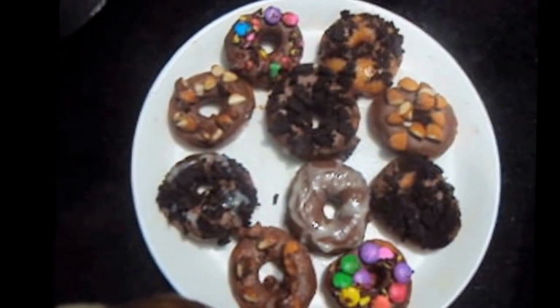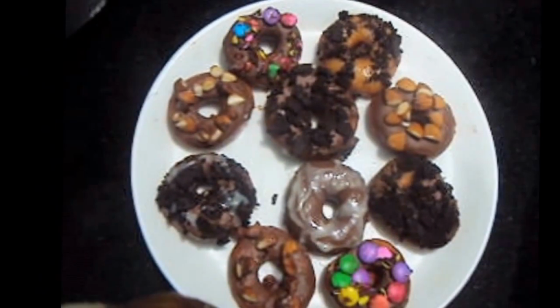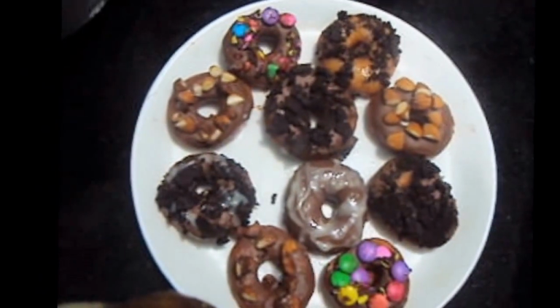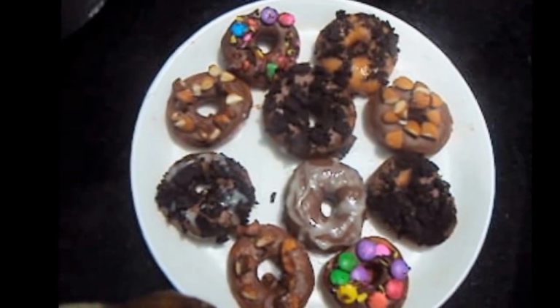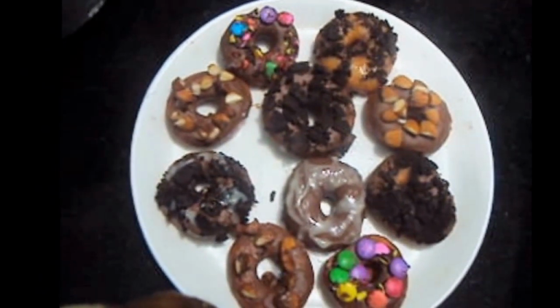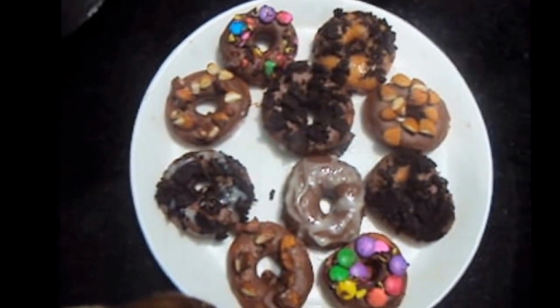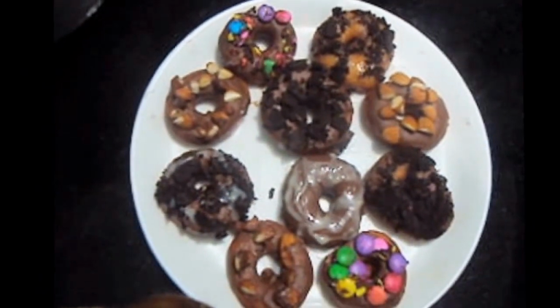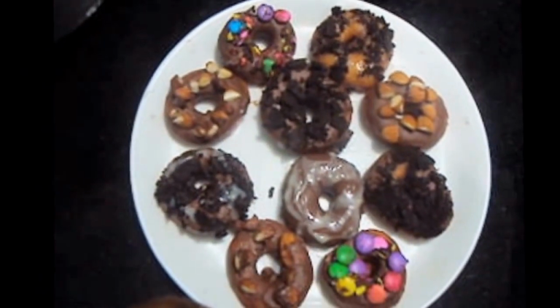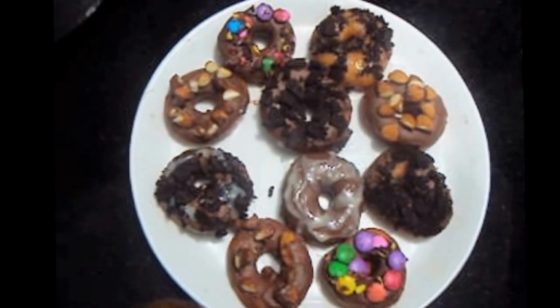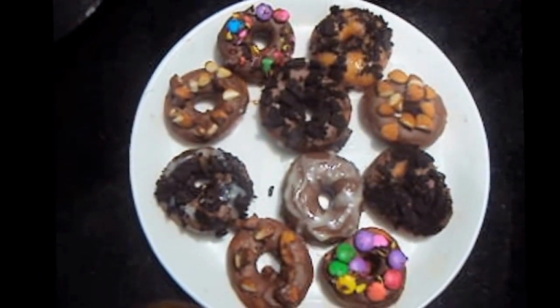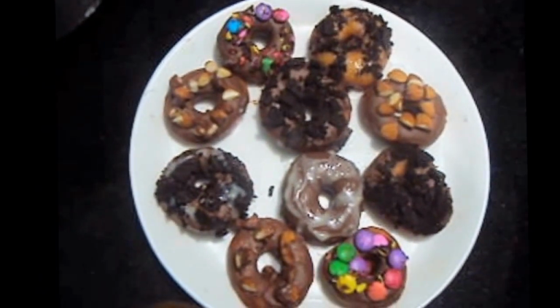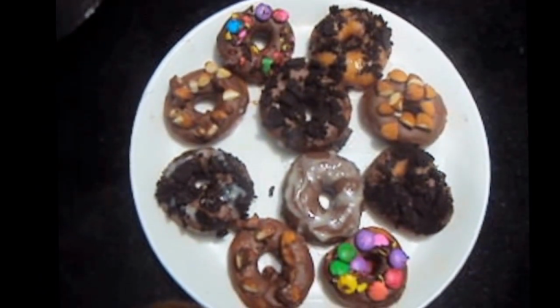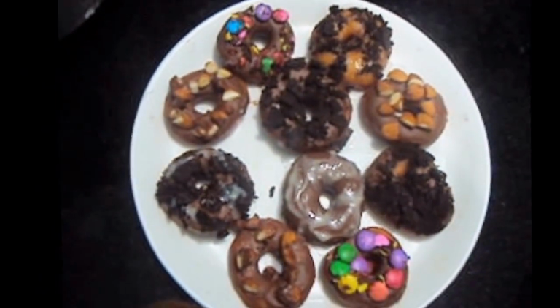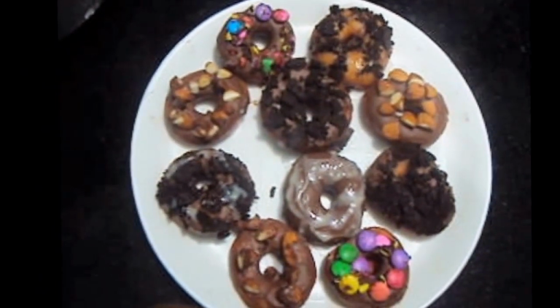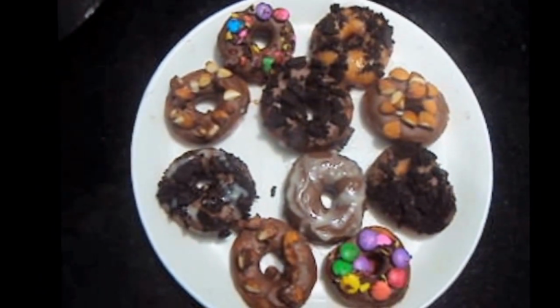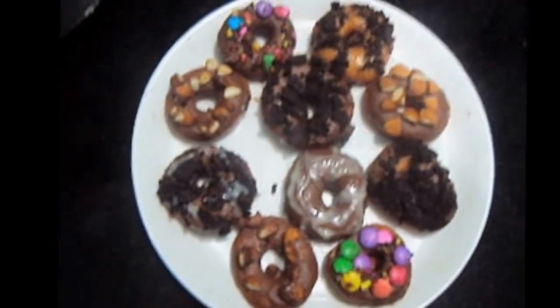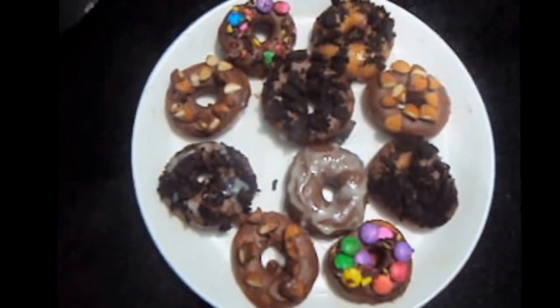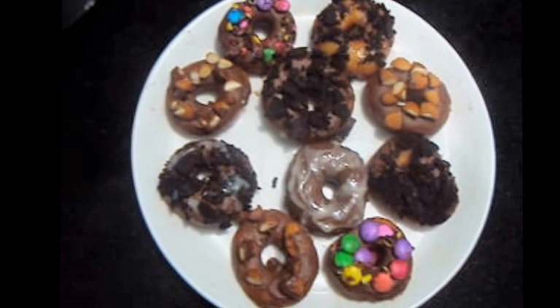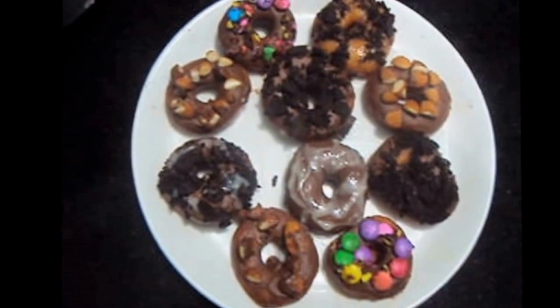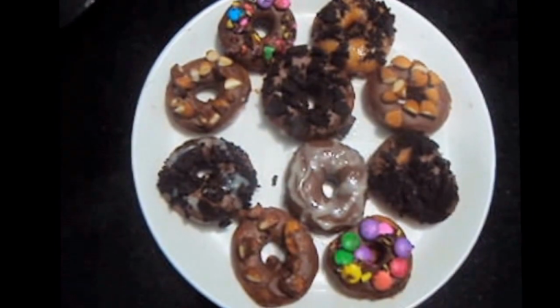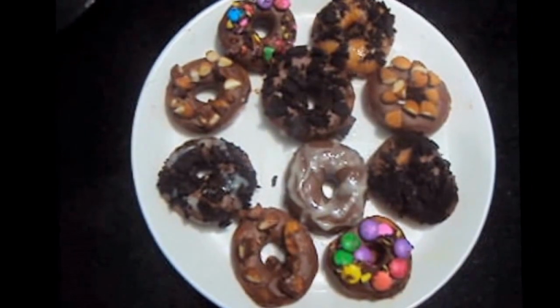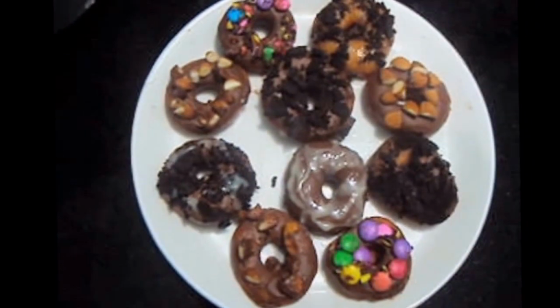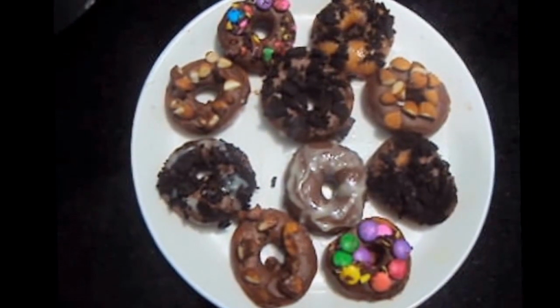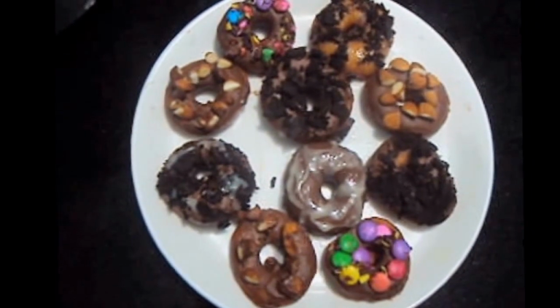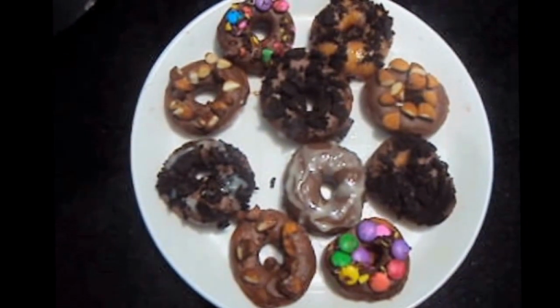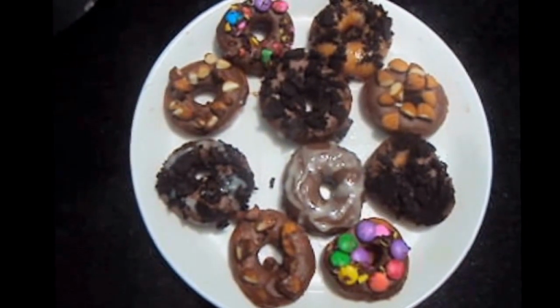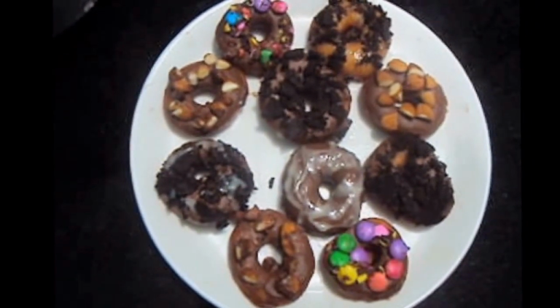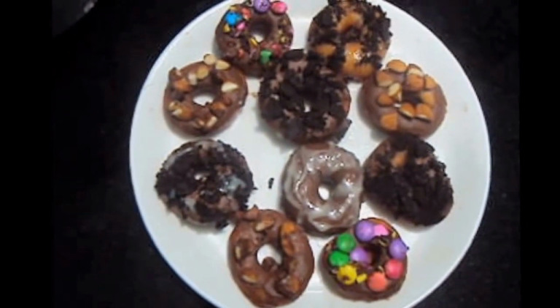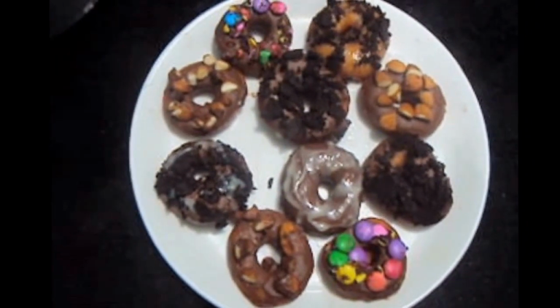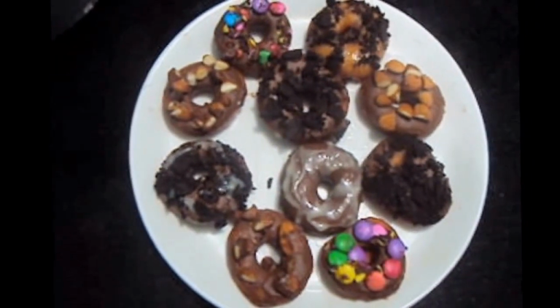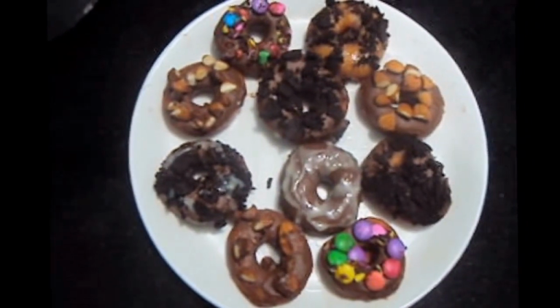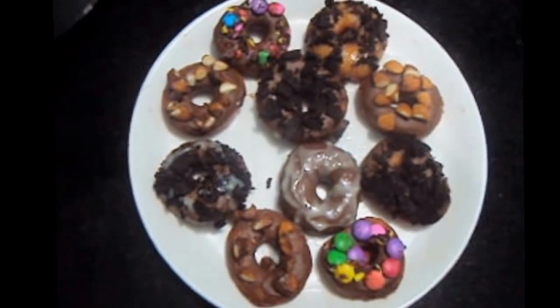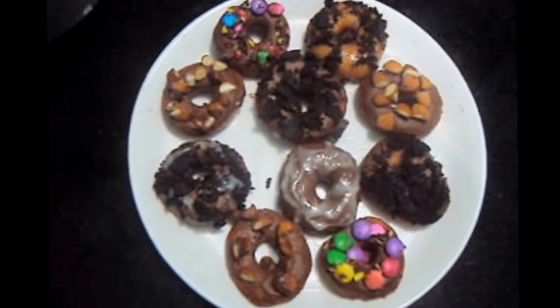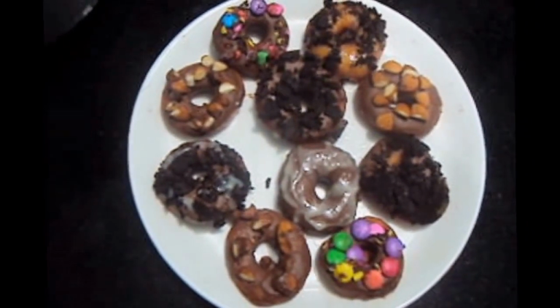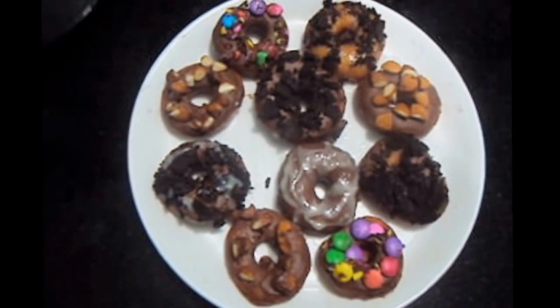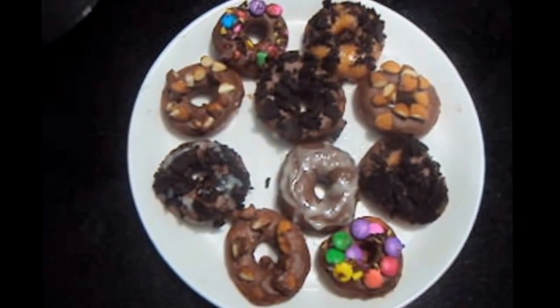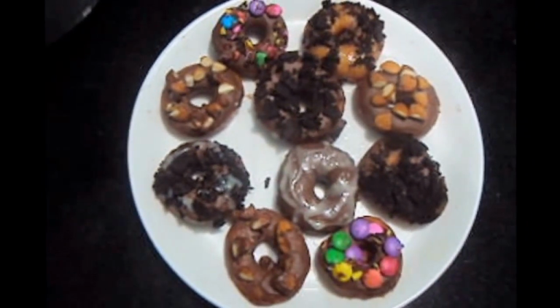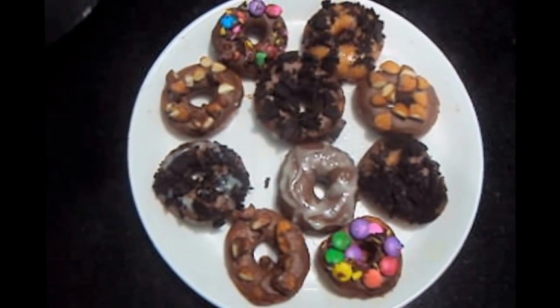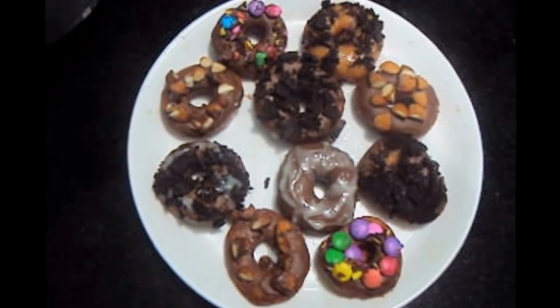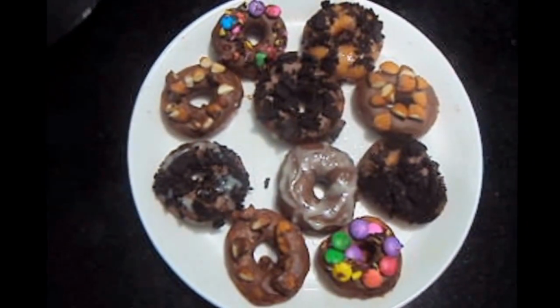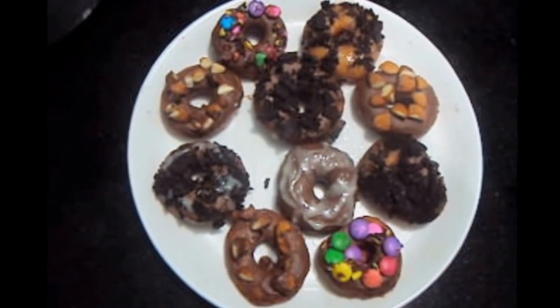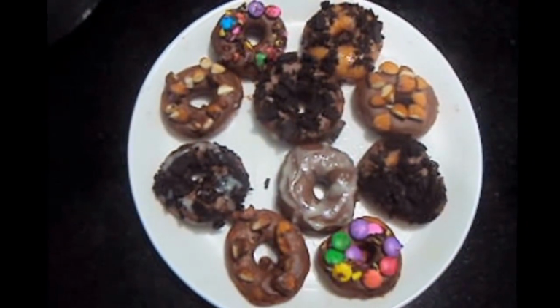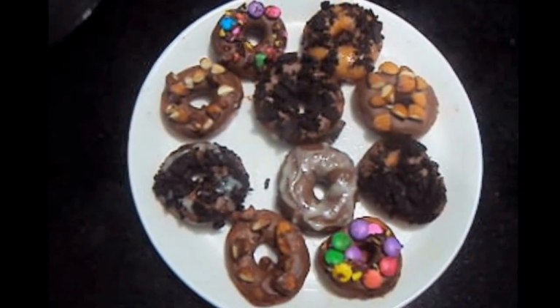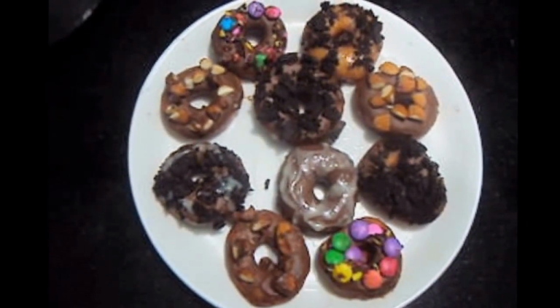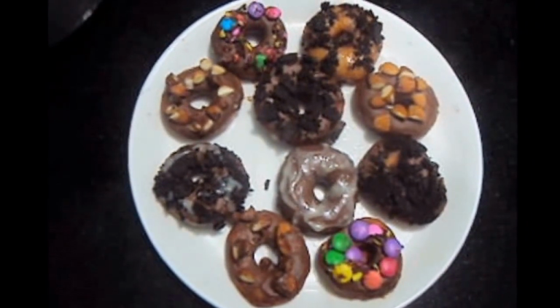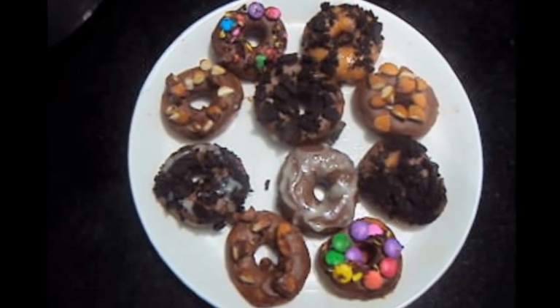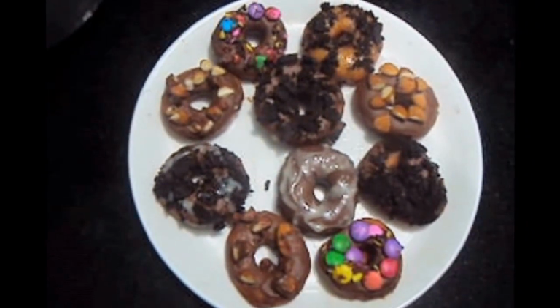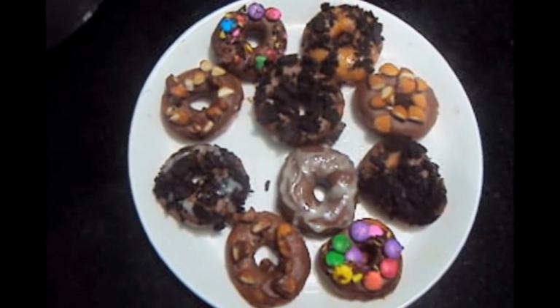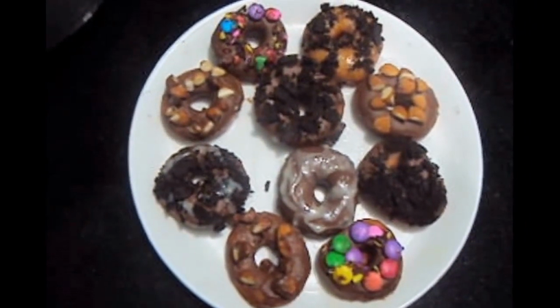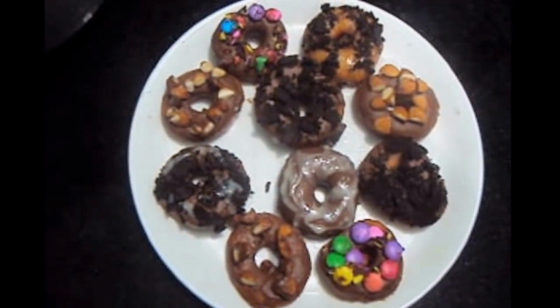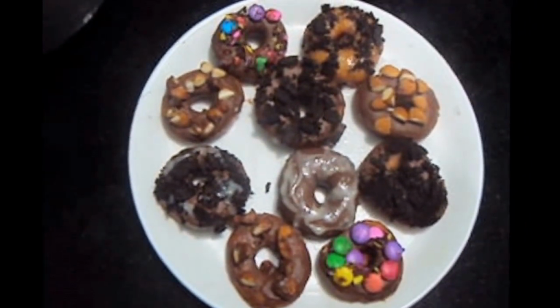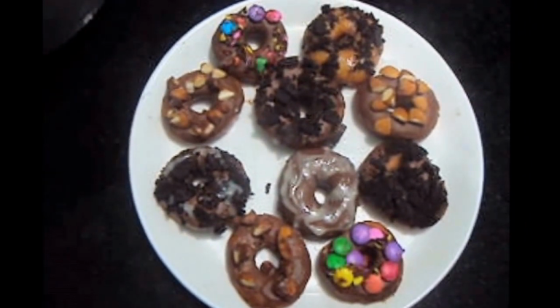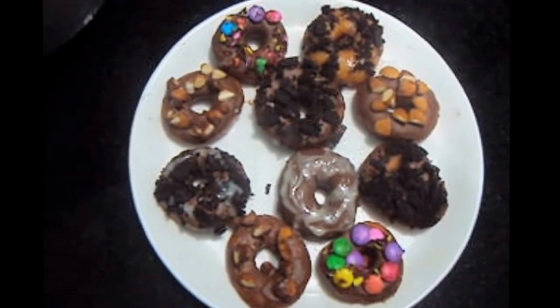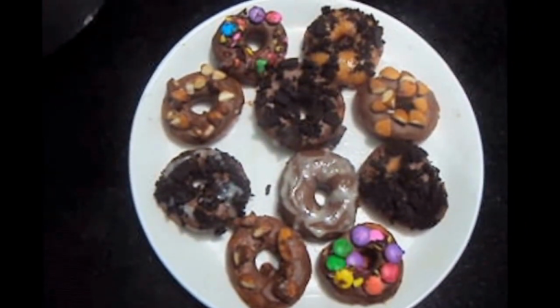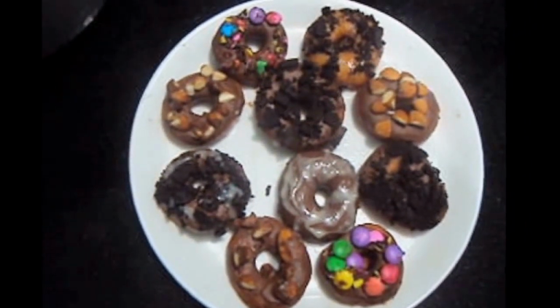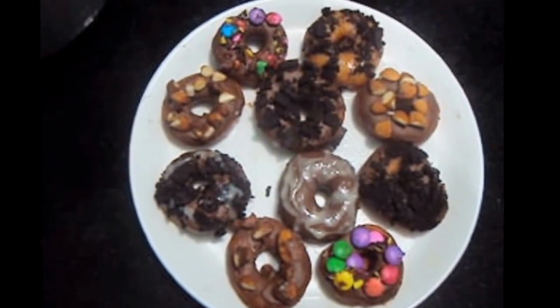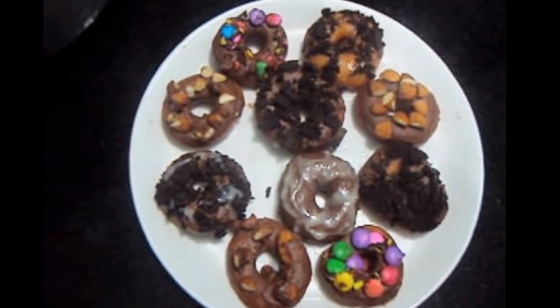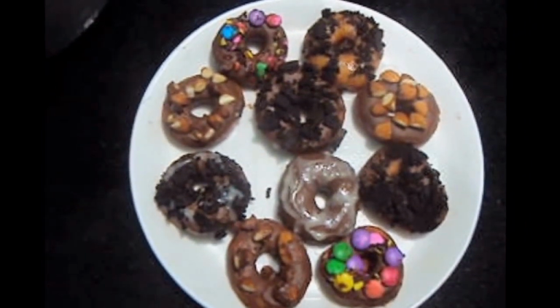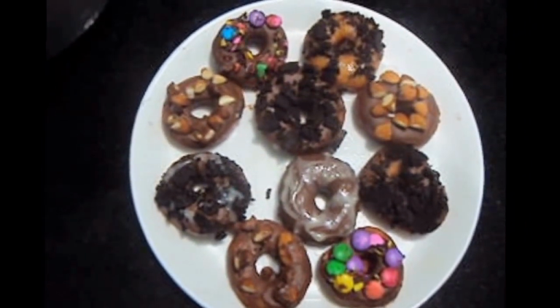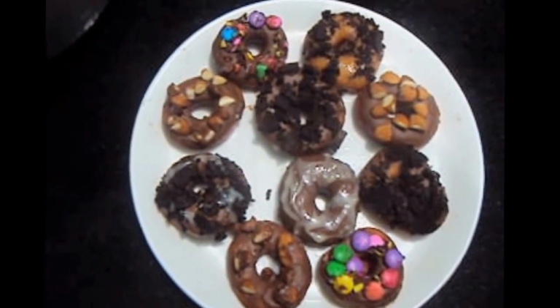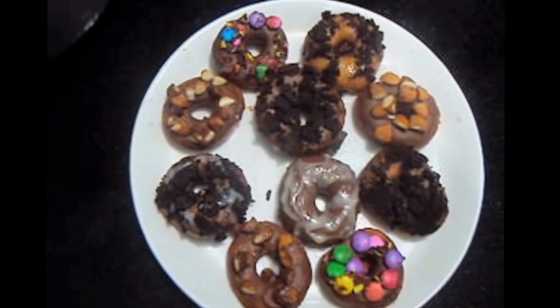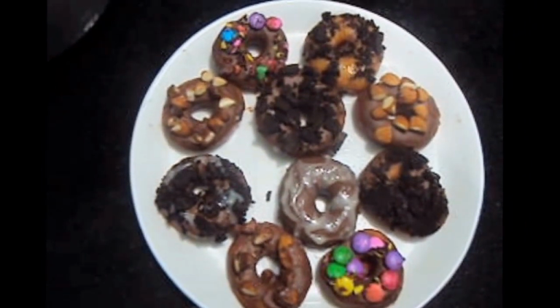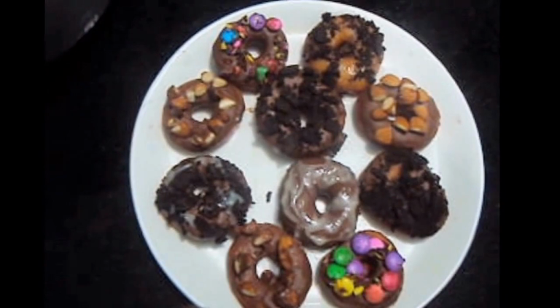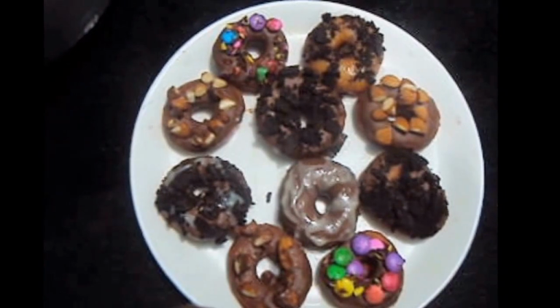Tasty and yummy doughnuts are ready! If you like my video, please do like, comment, share, and subscribe to my channel. Thank you!